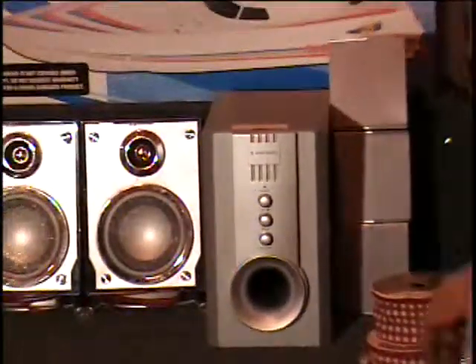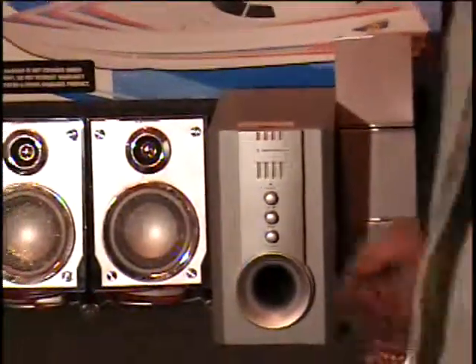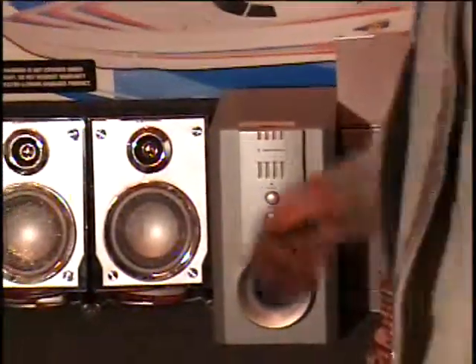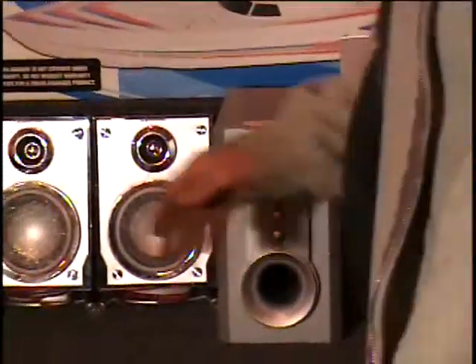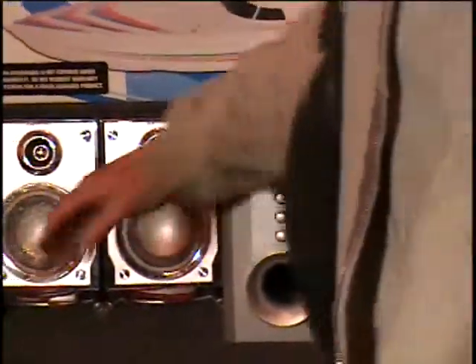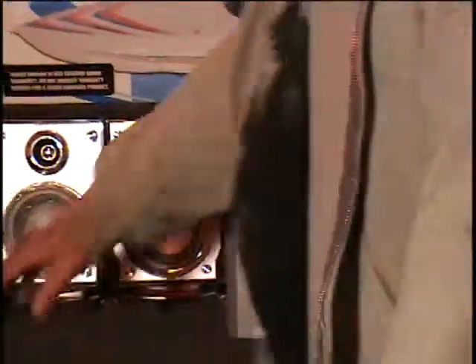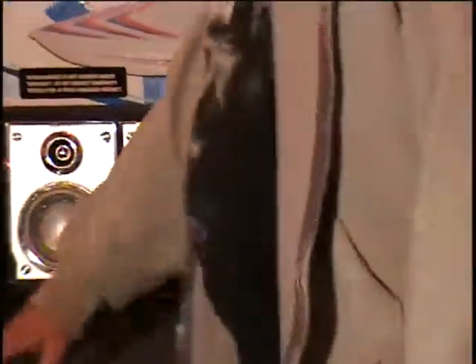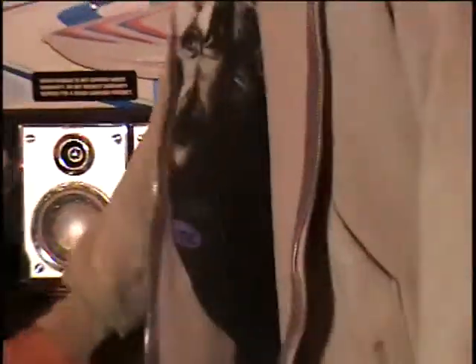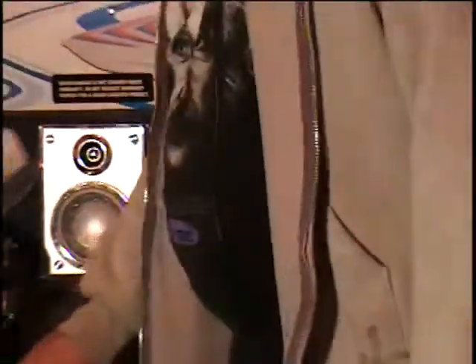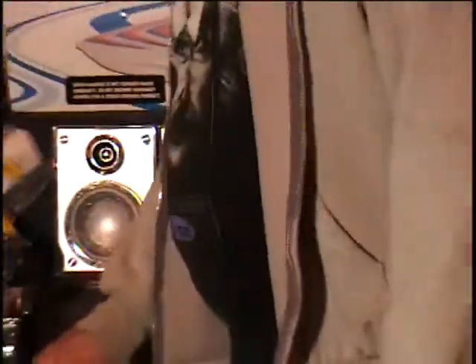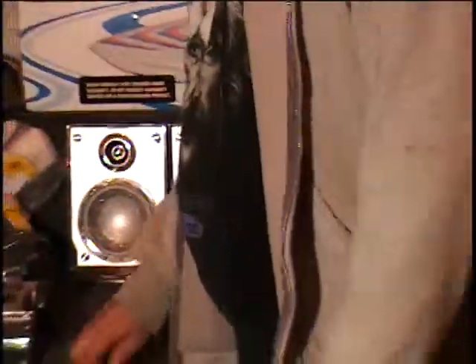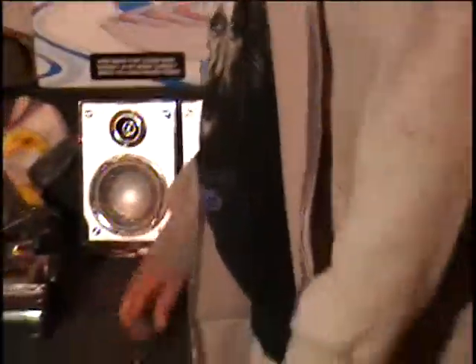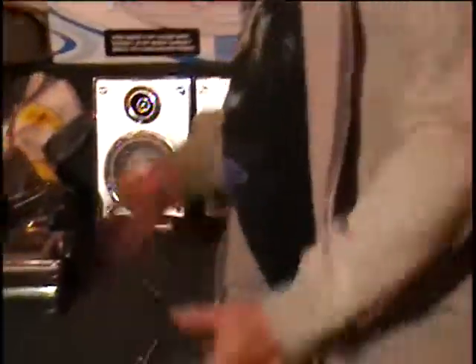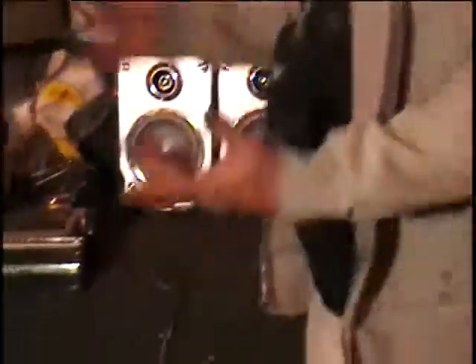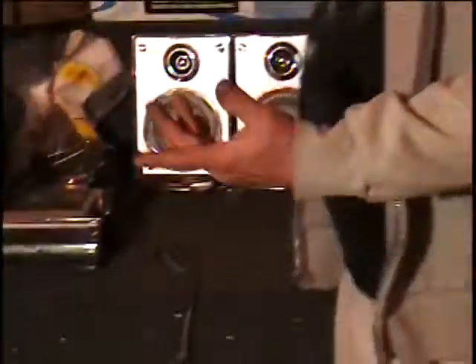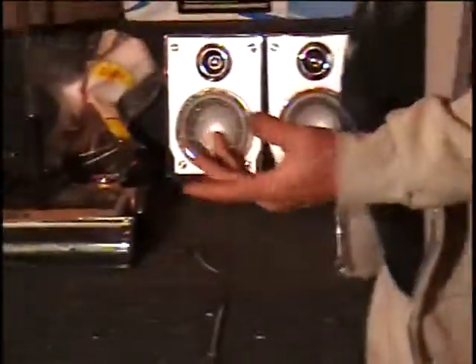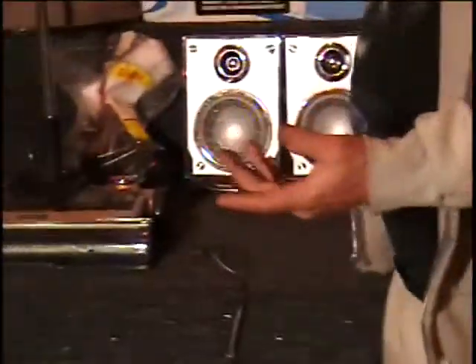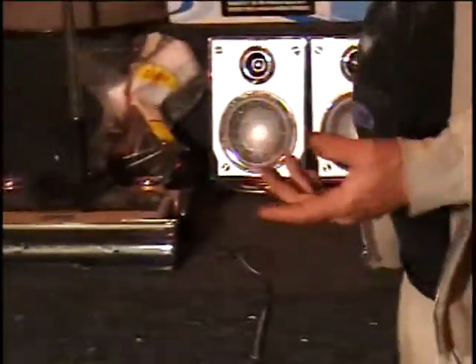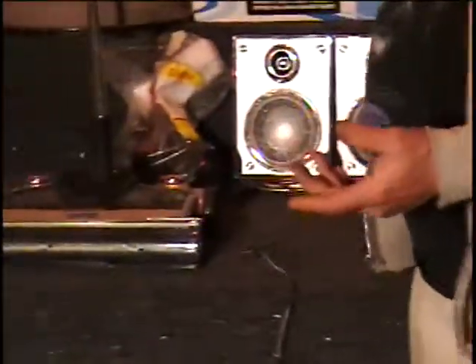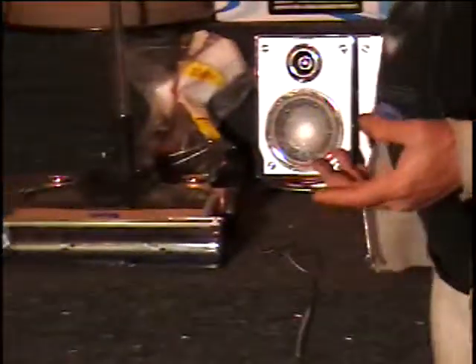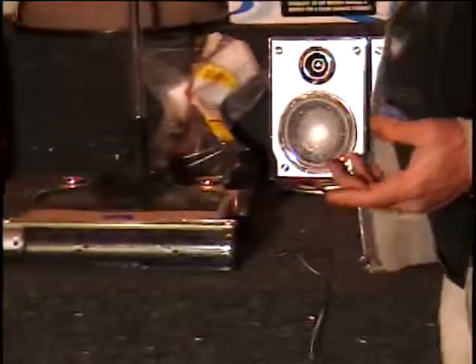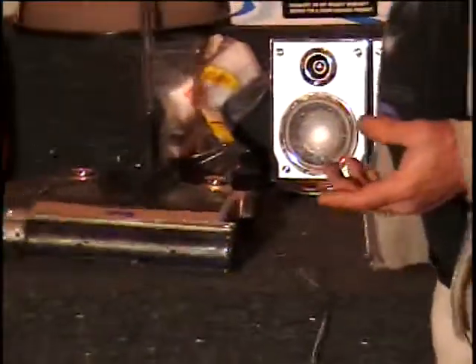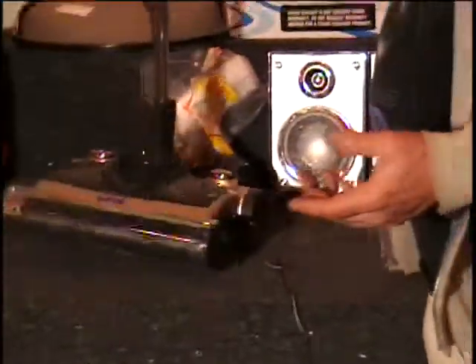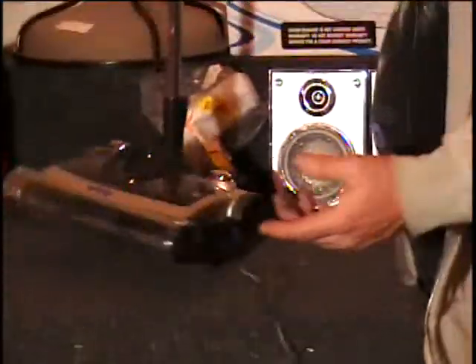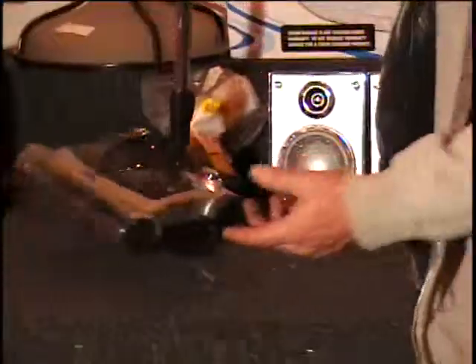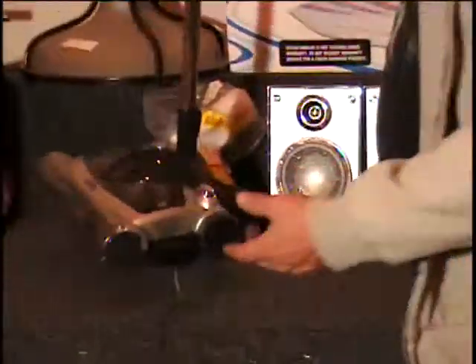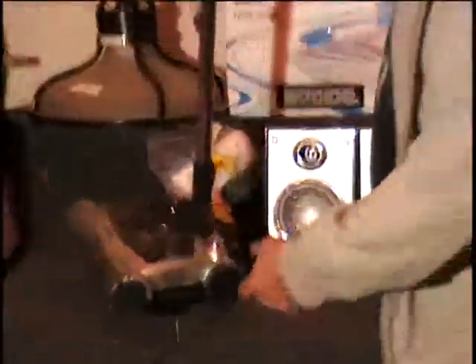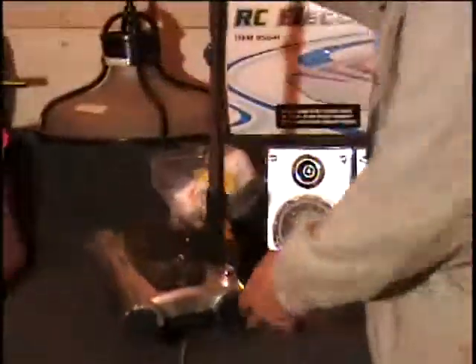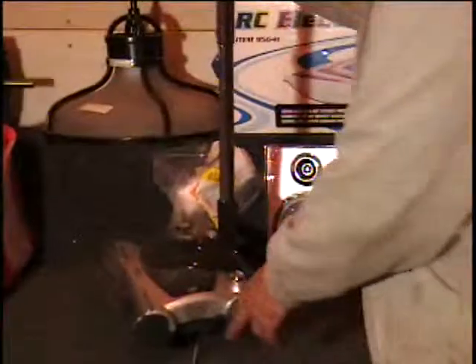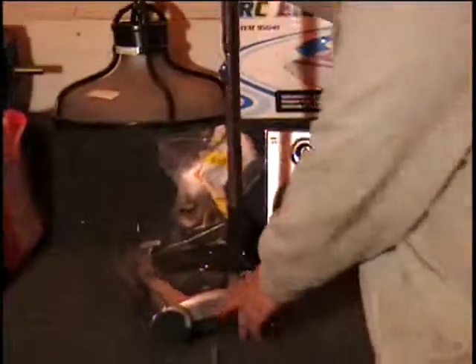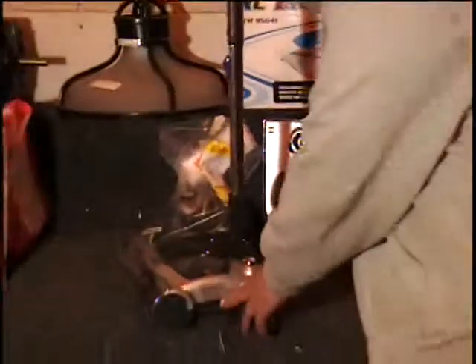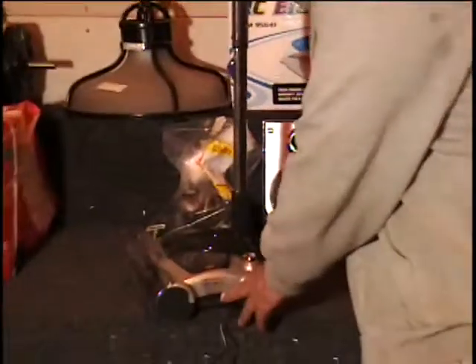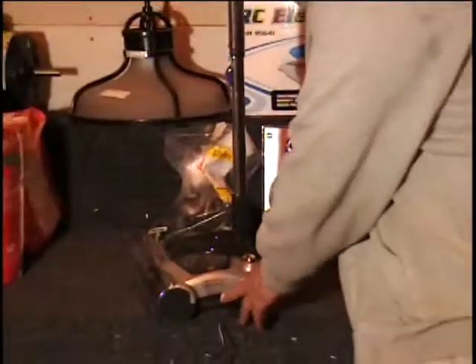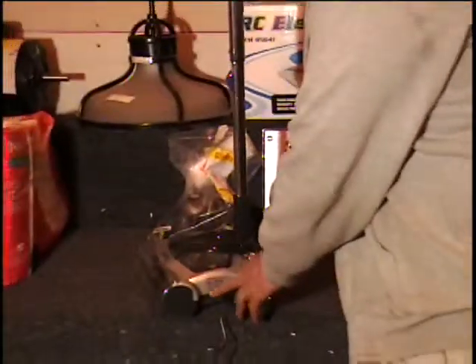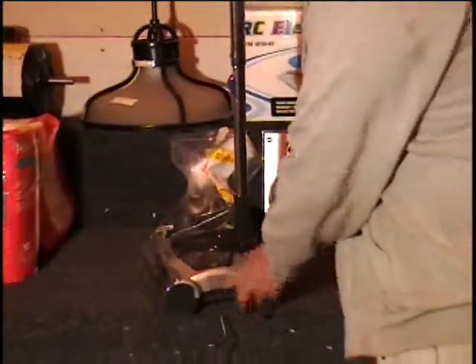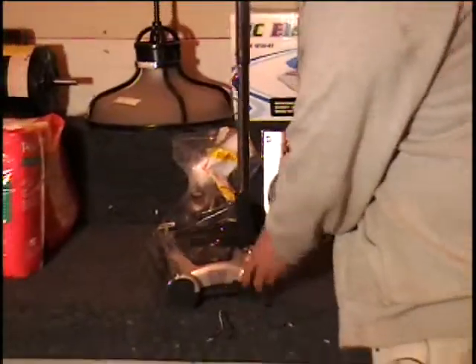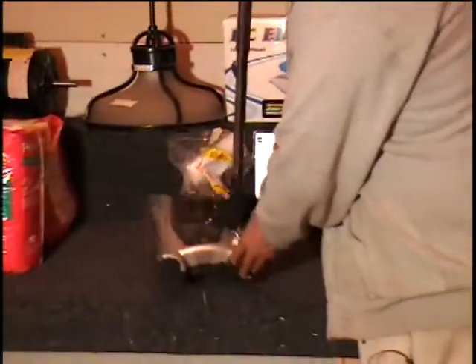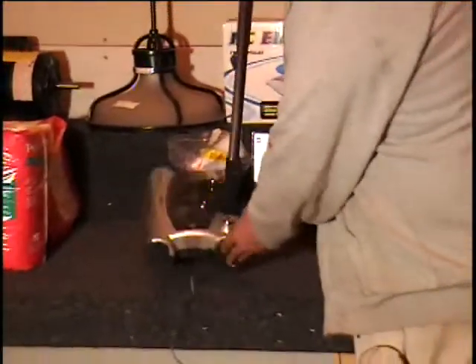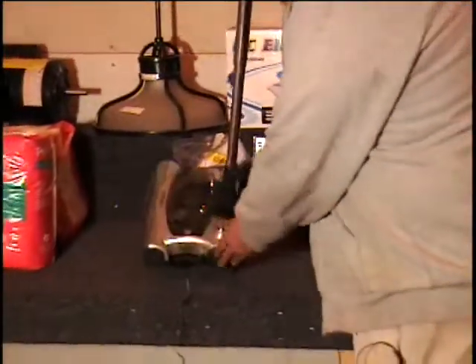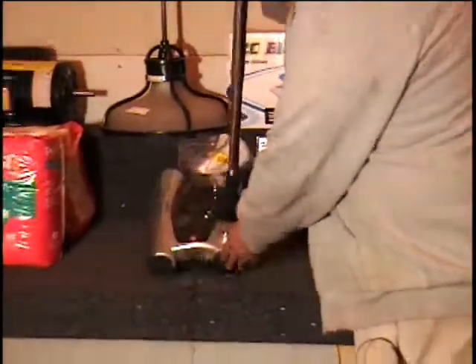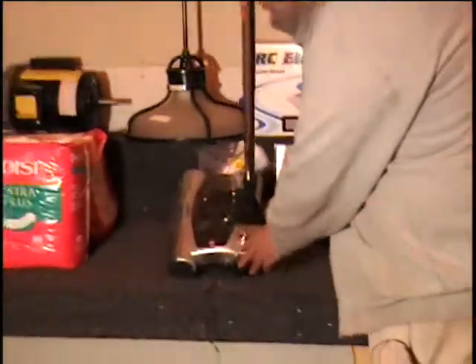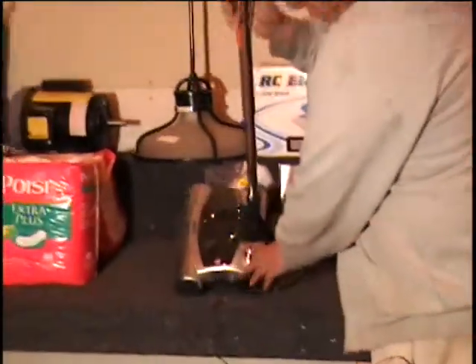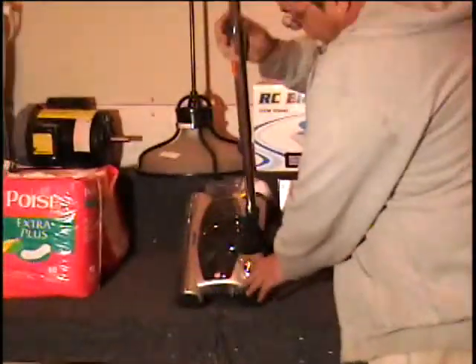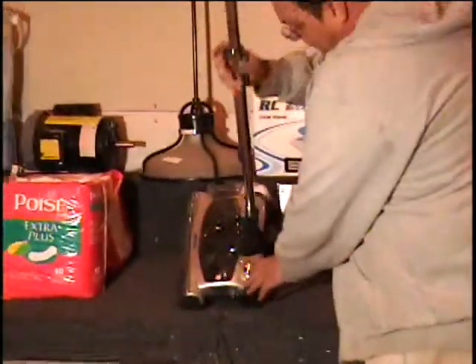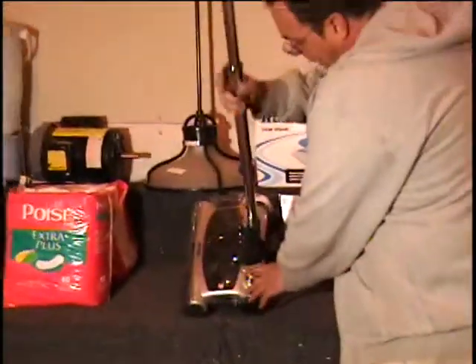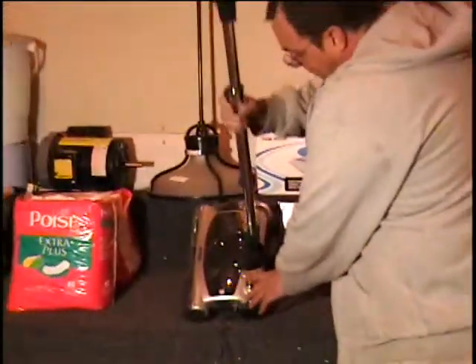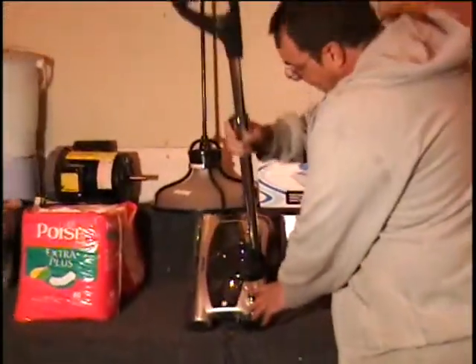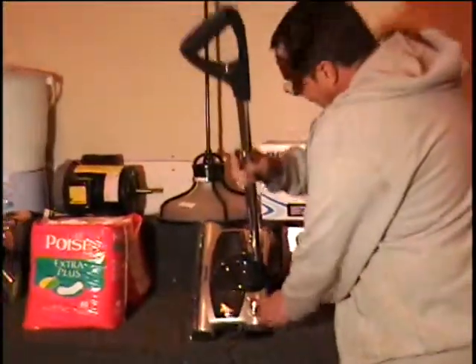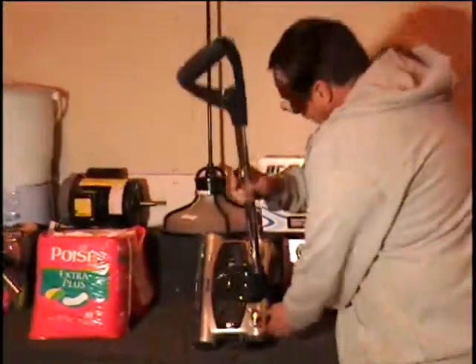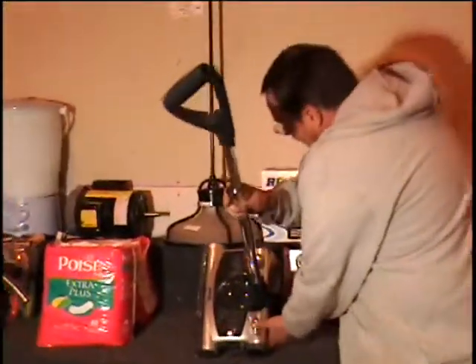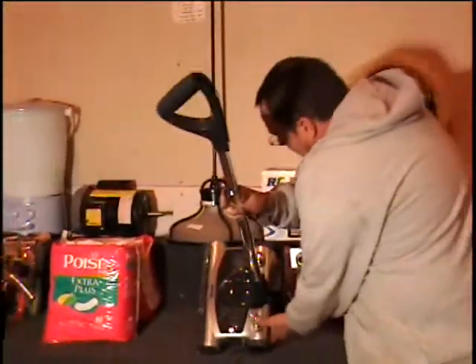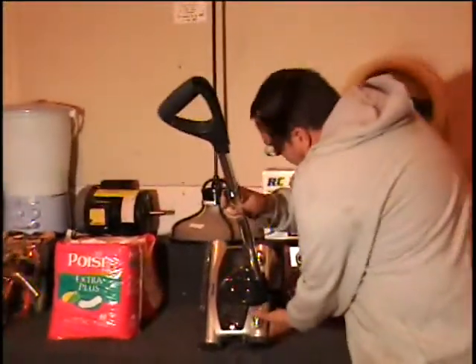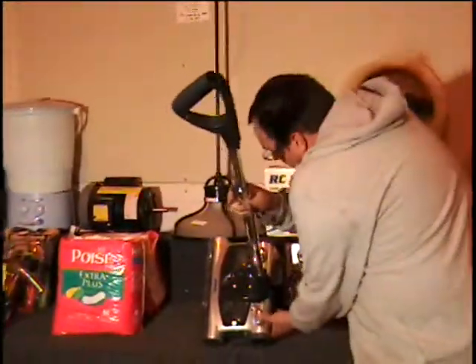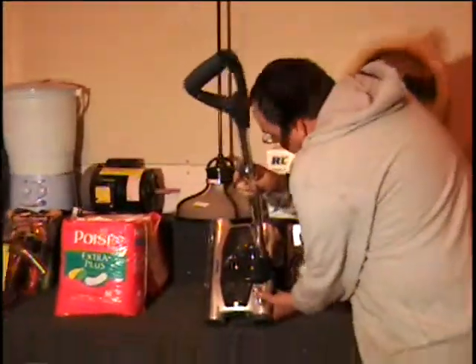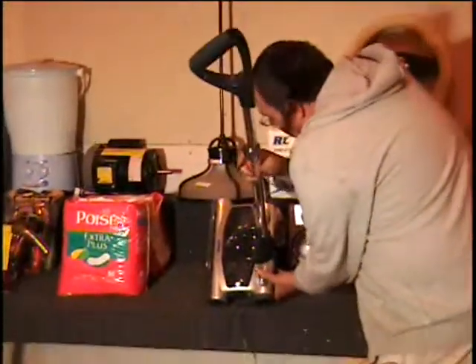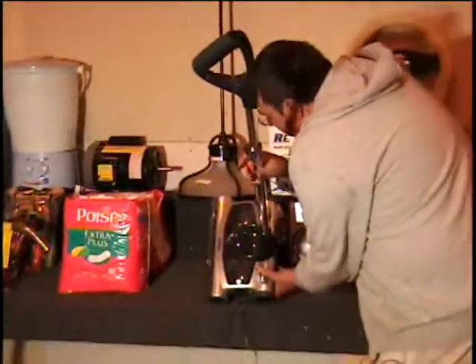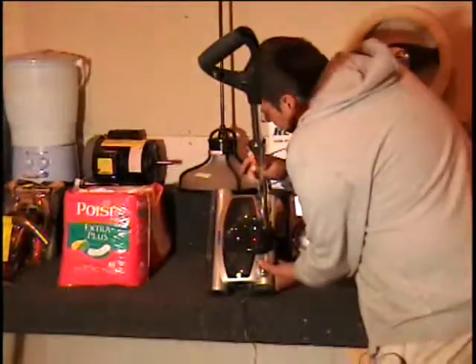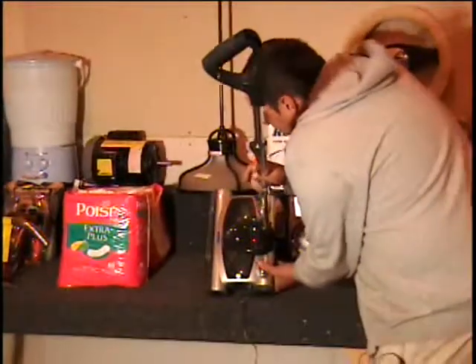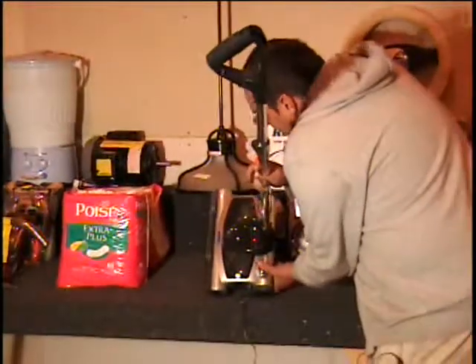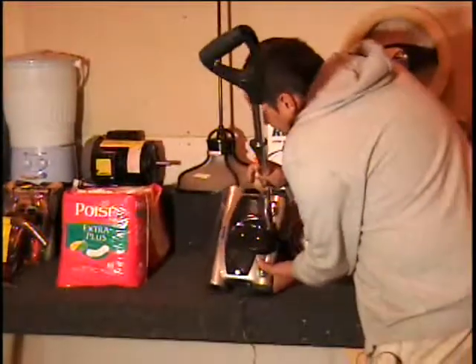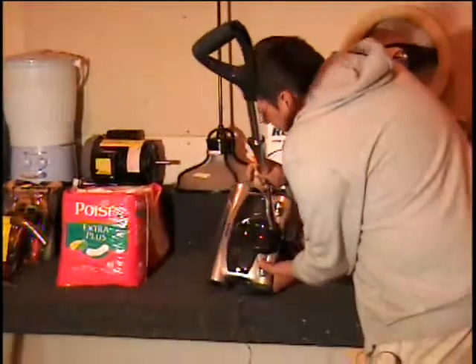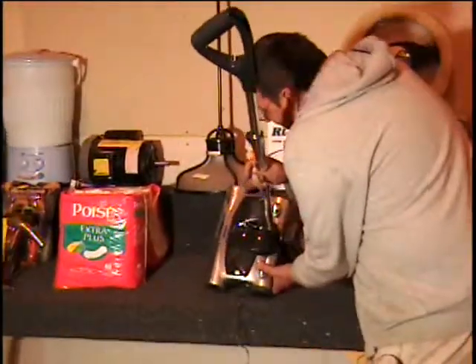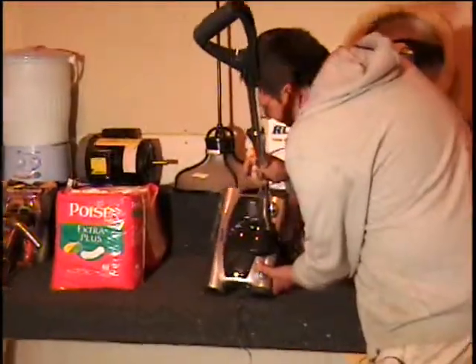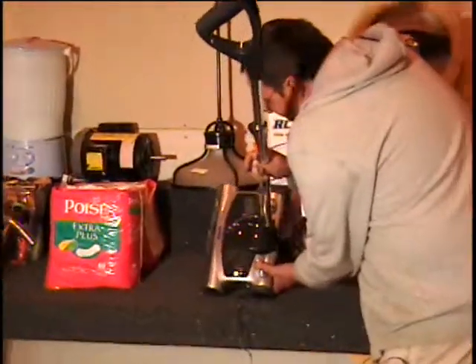The next item I have for you is a Shark Sweeper. I've got the adapter for it so you can charge it up. I did charge it a little bit today.